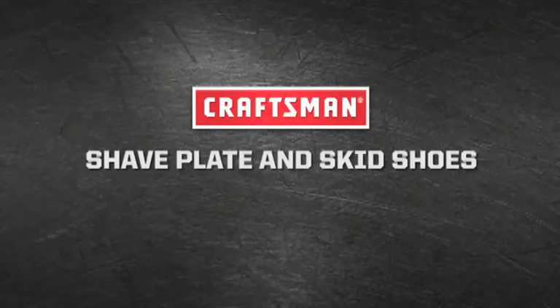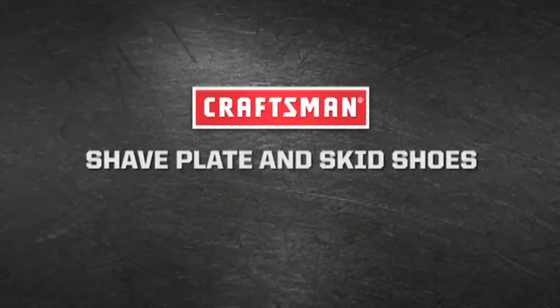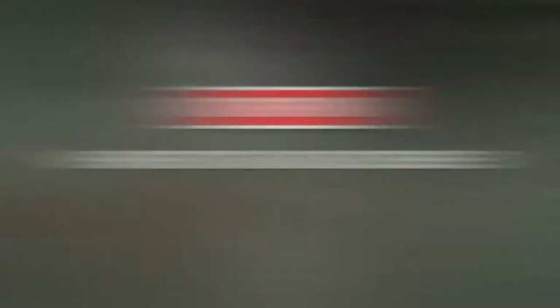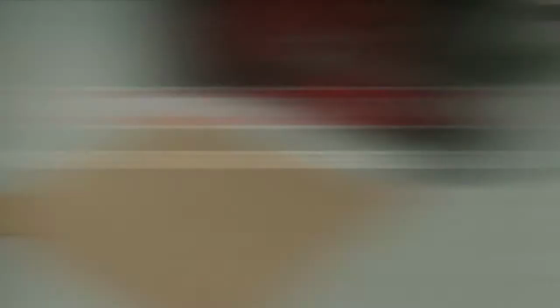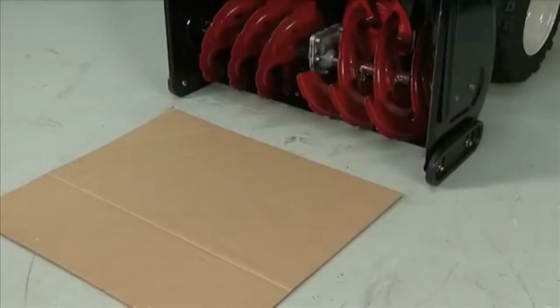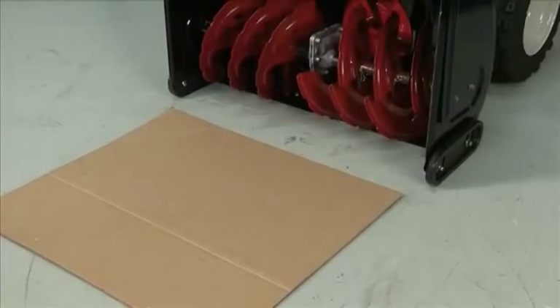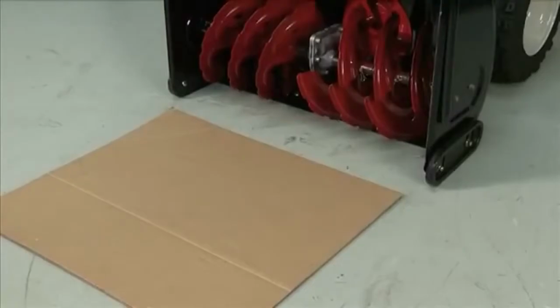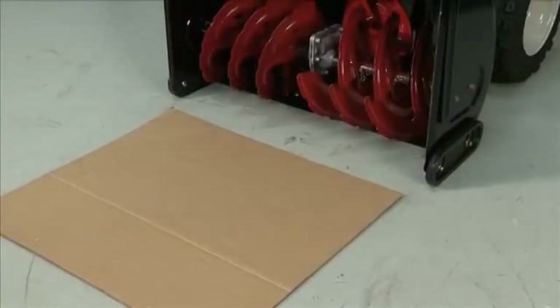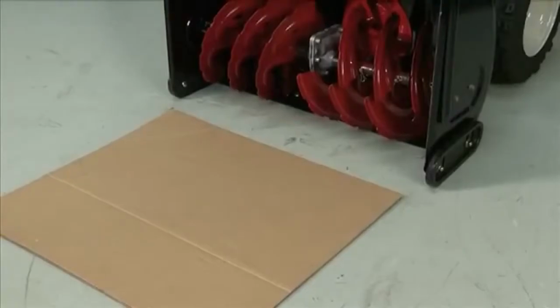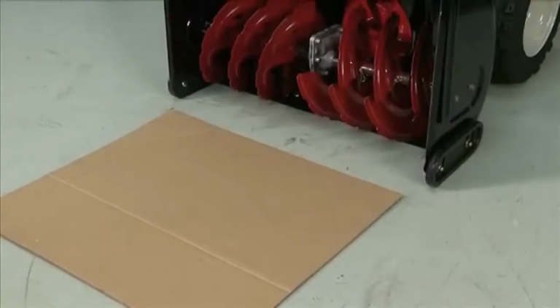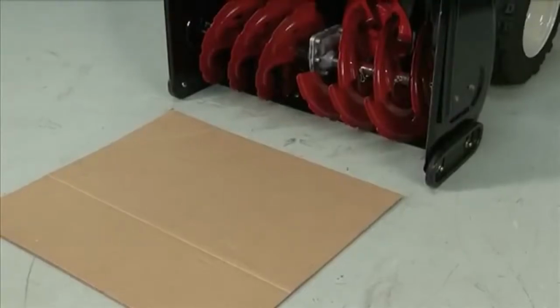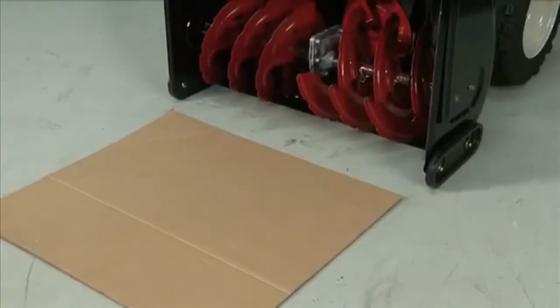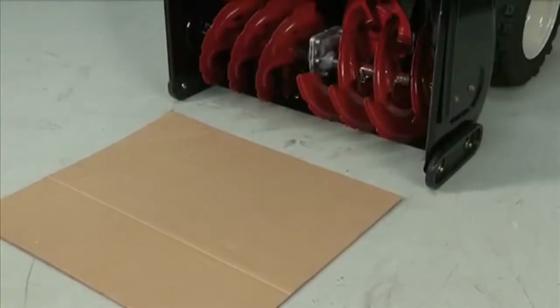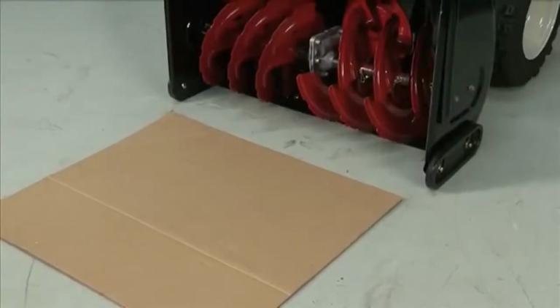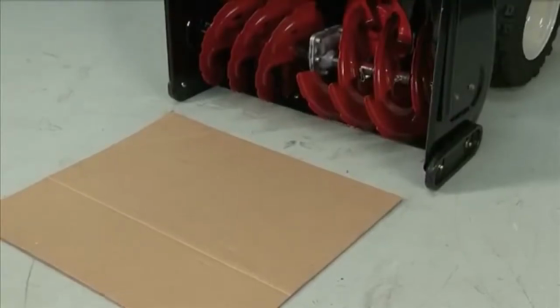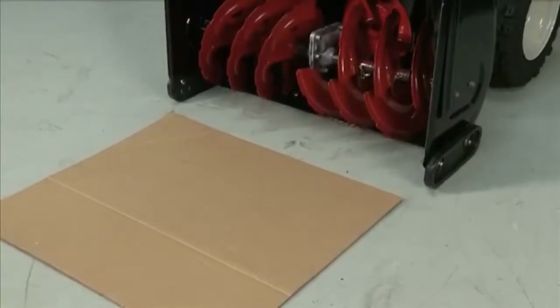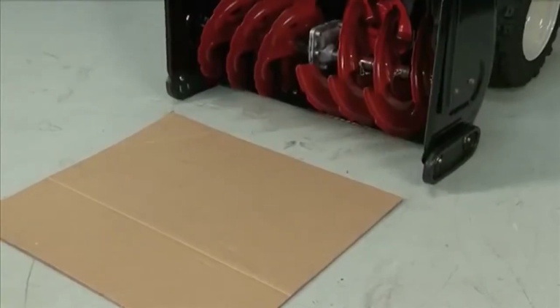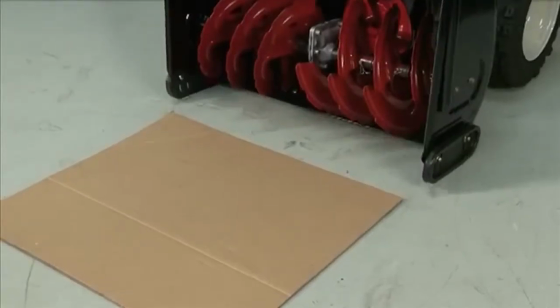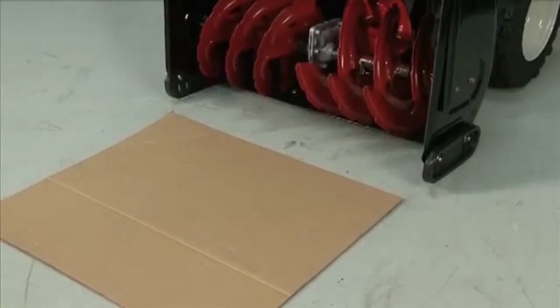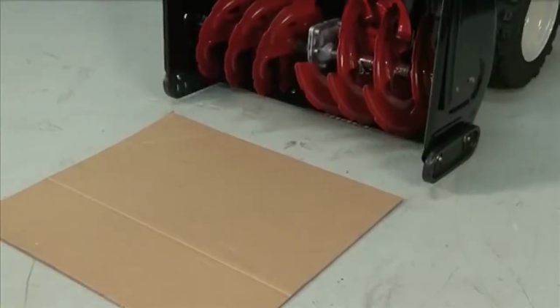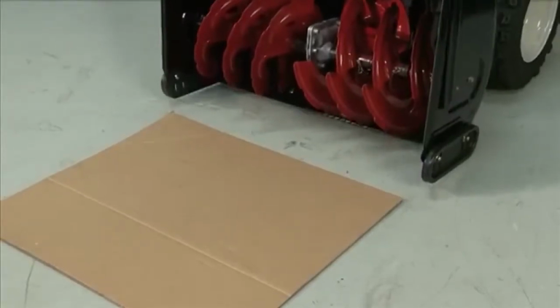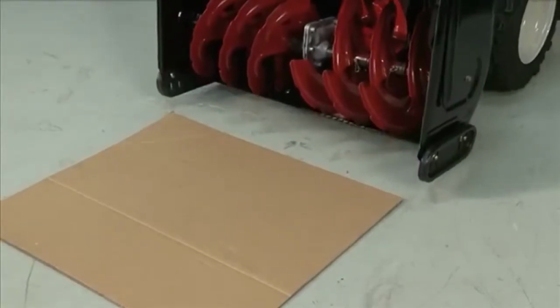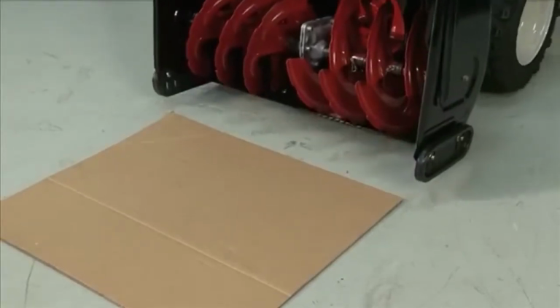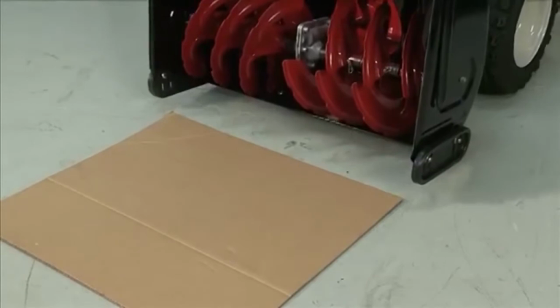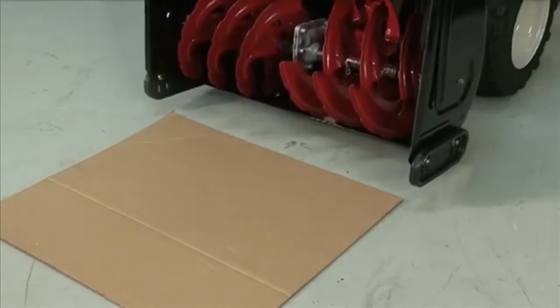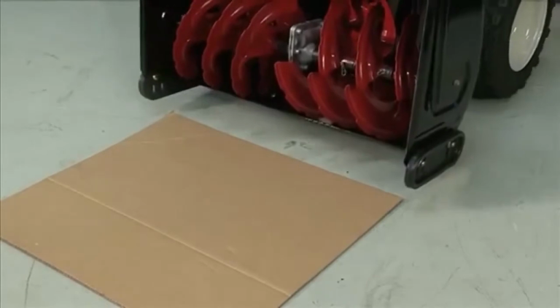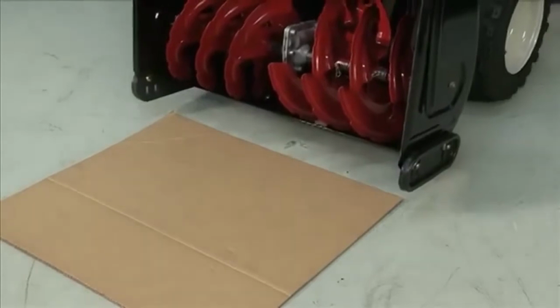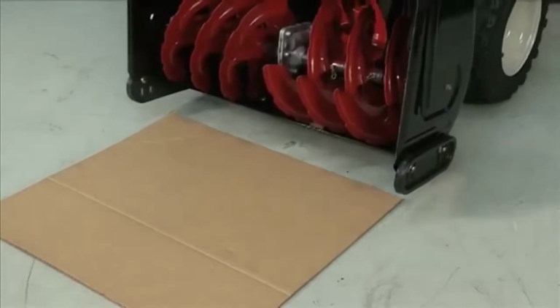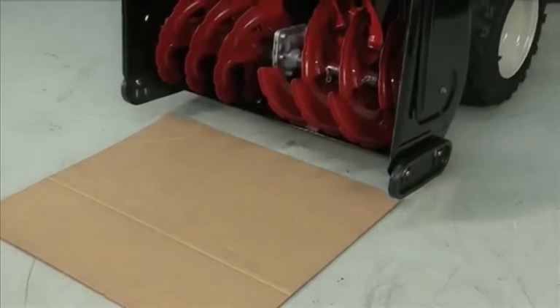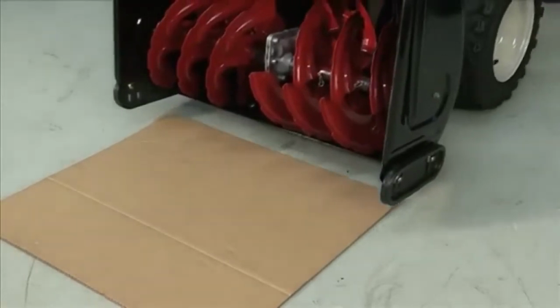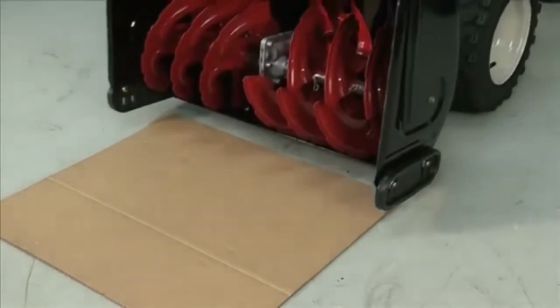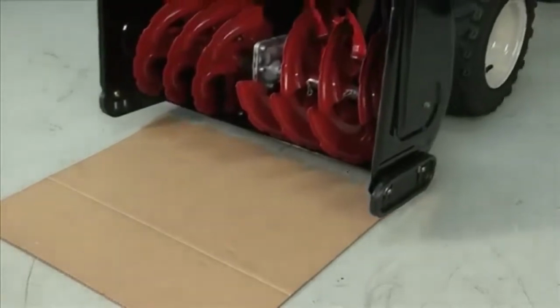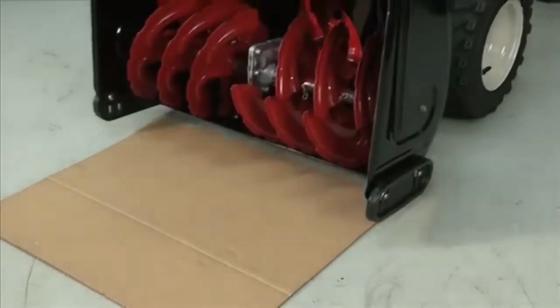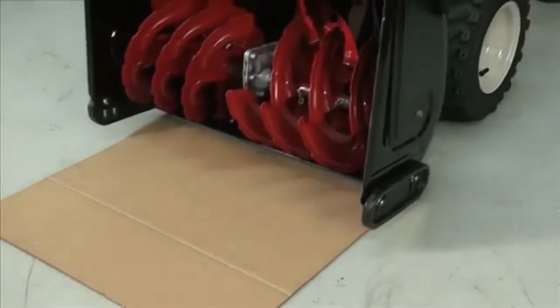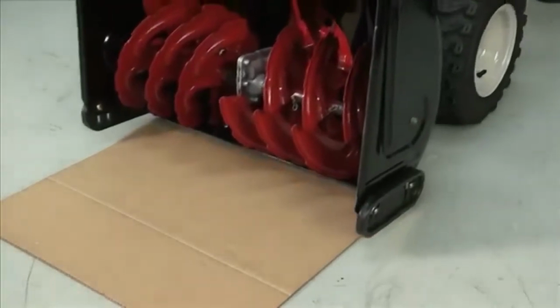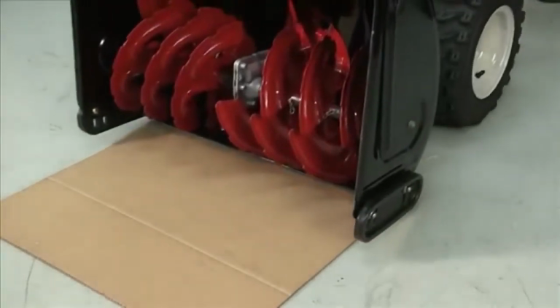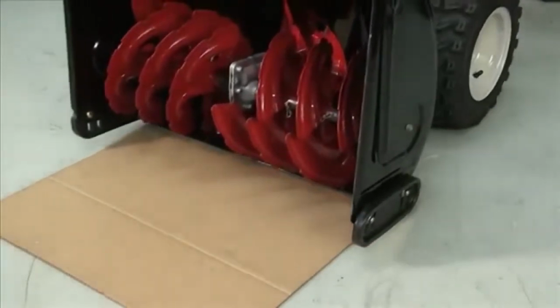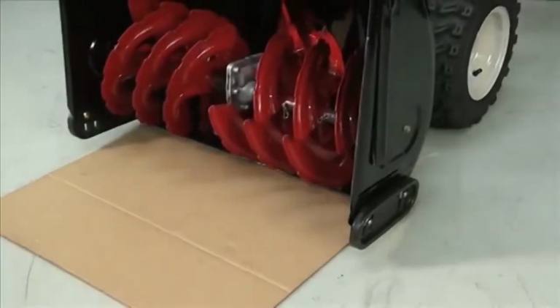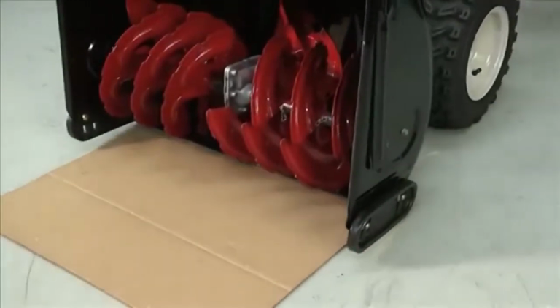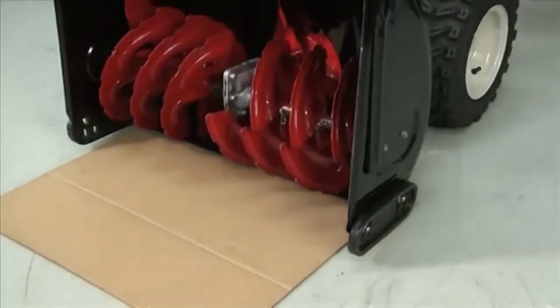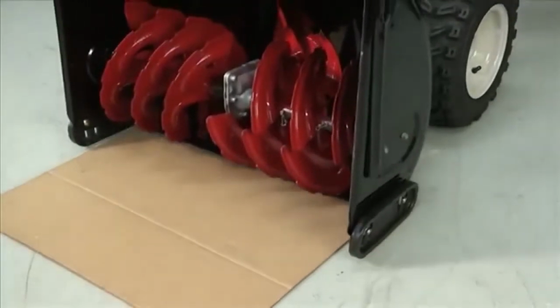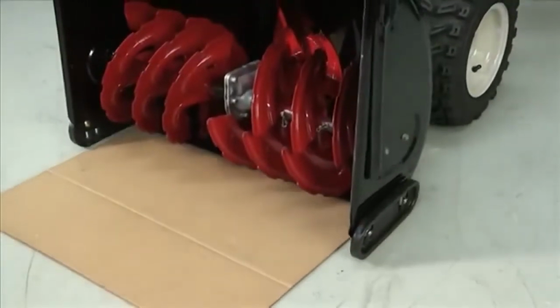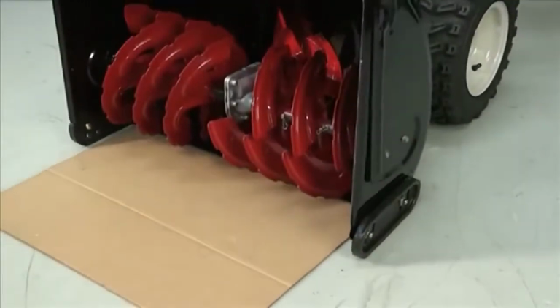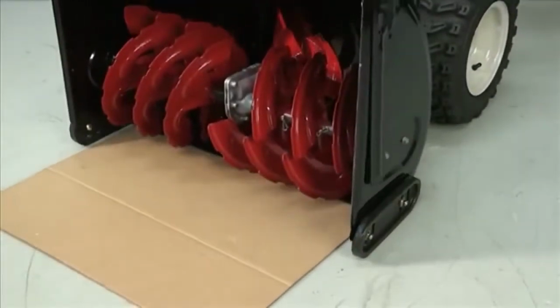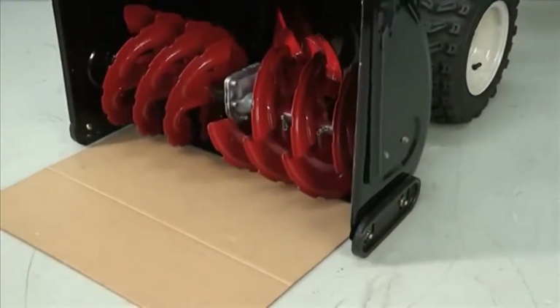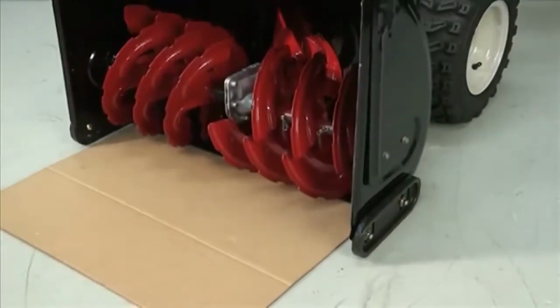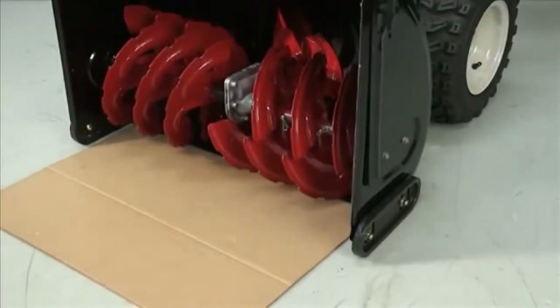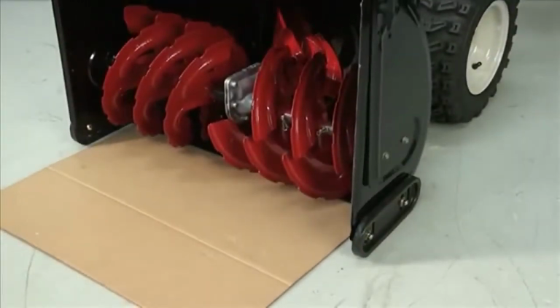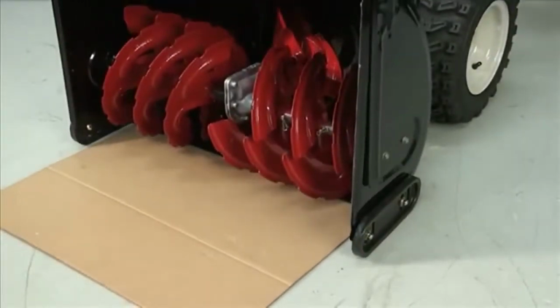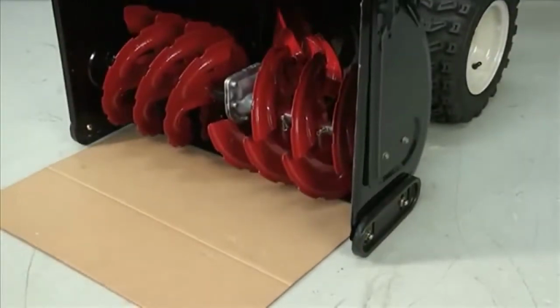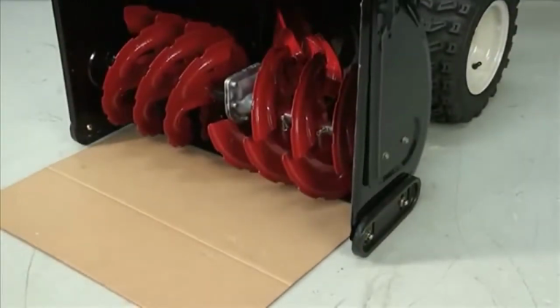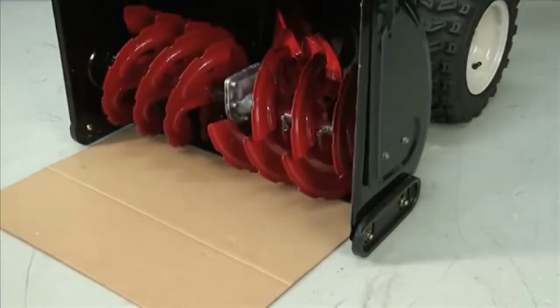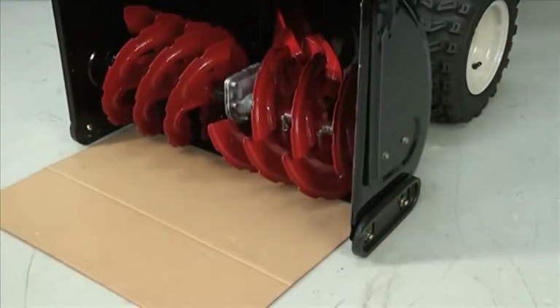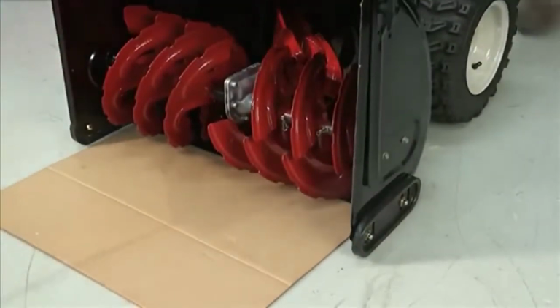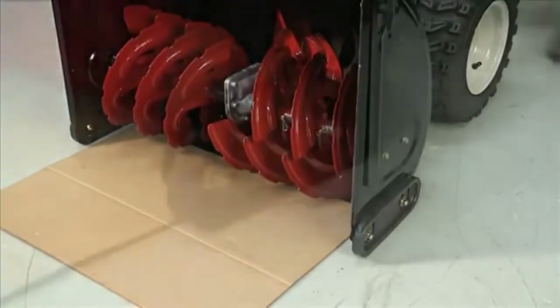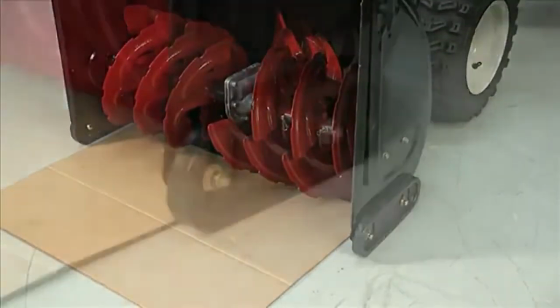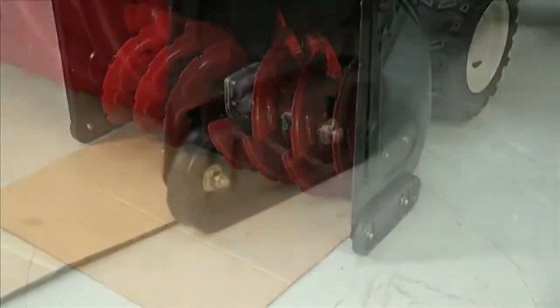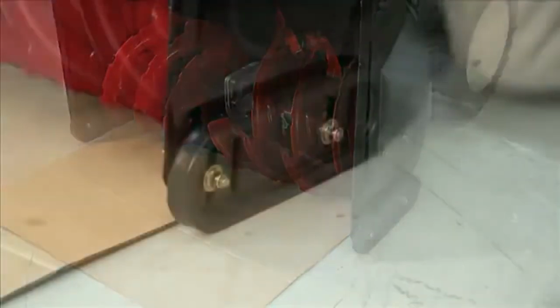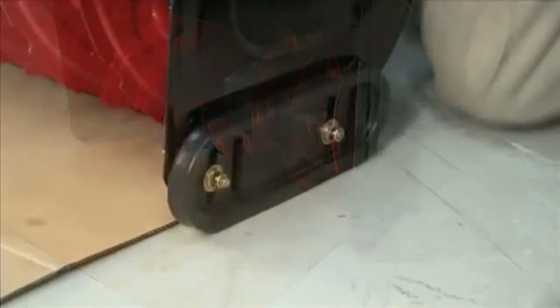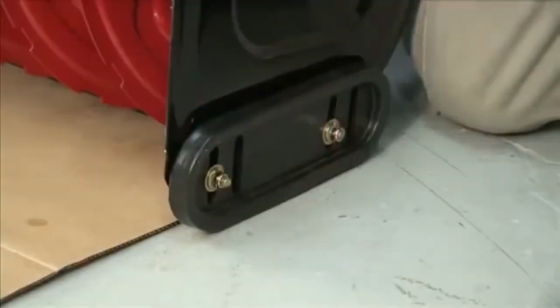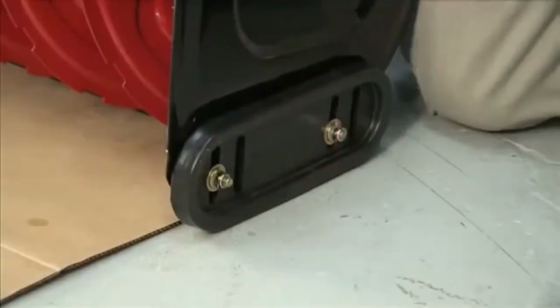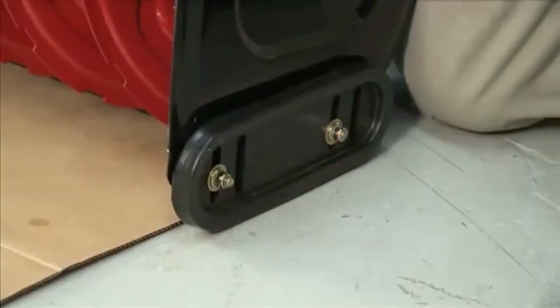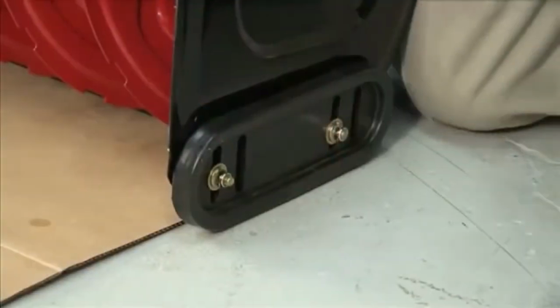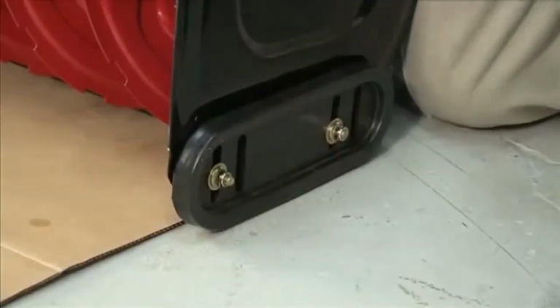The skid shoes on this machine have two wear edges. When one side wears out, they can be flipped upside down to use the other side.